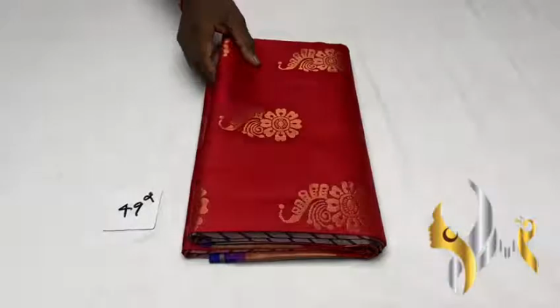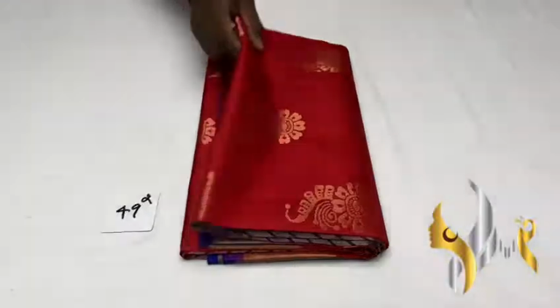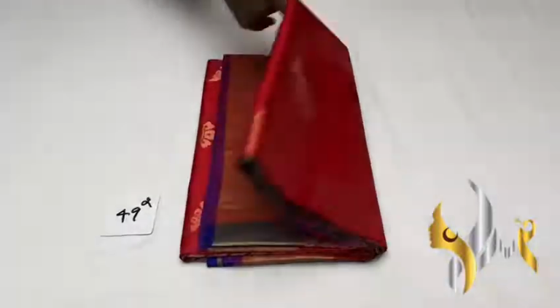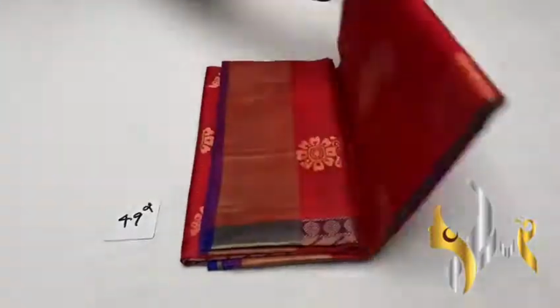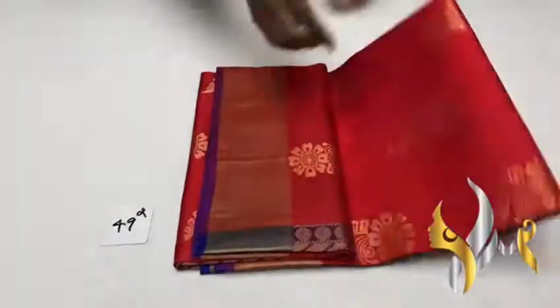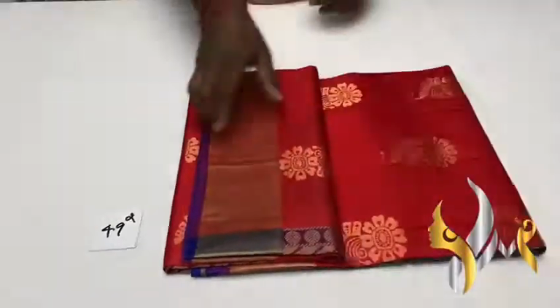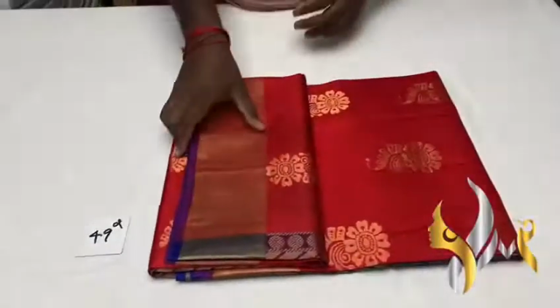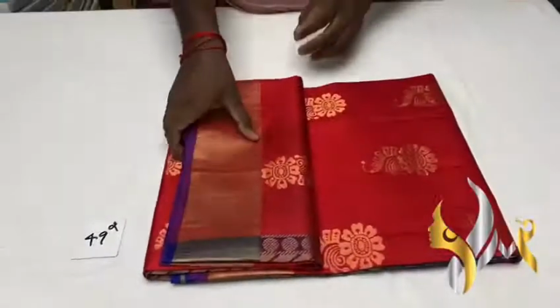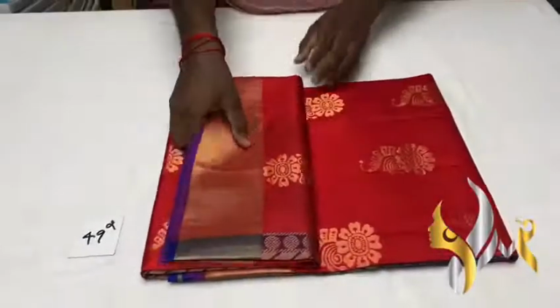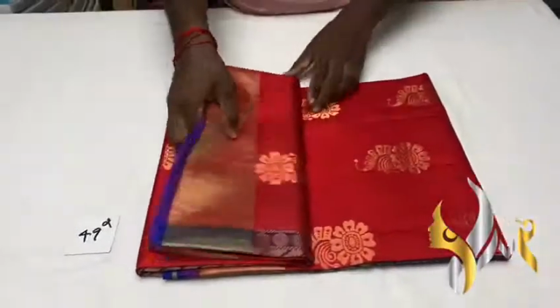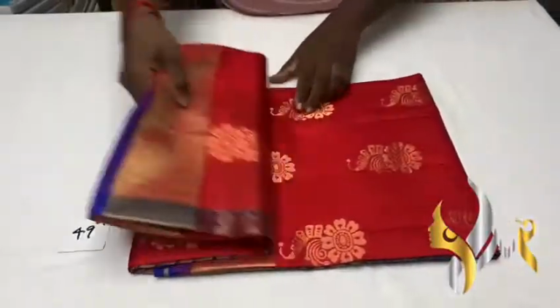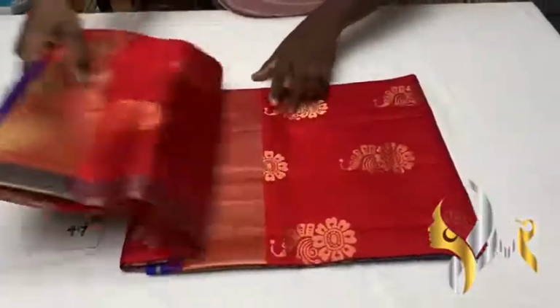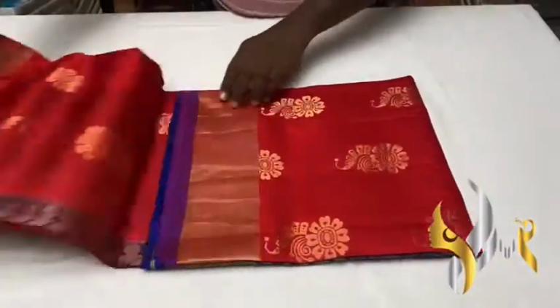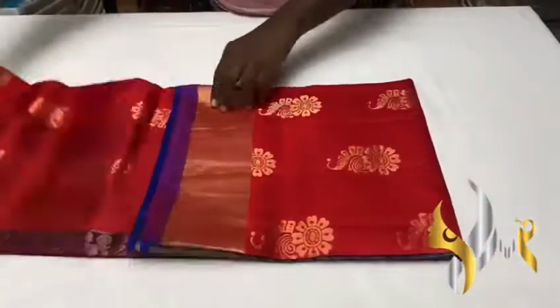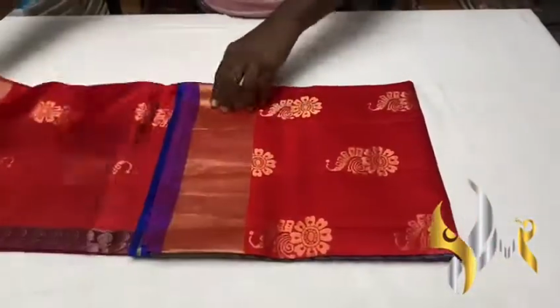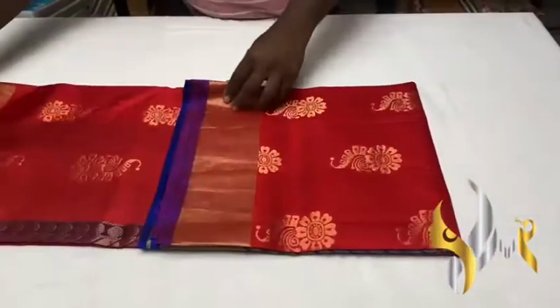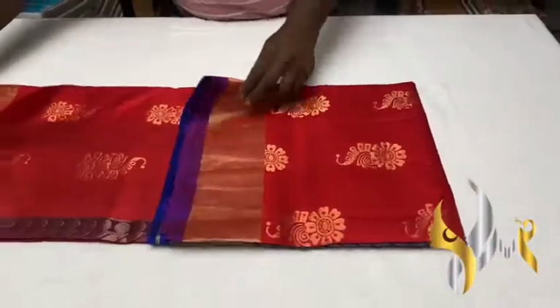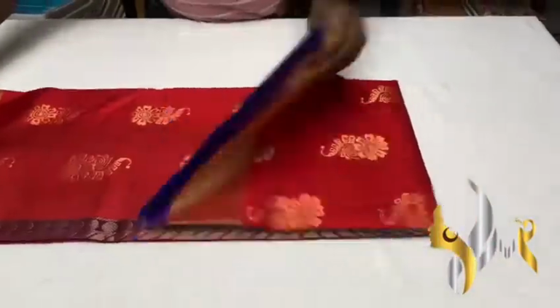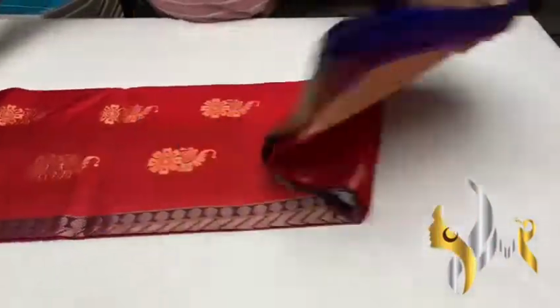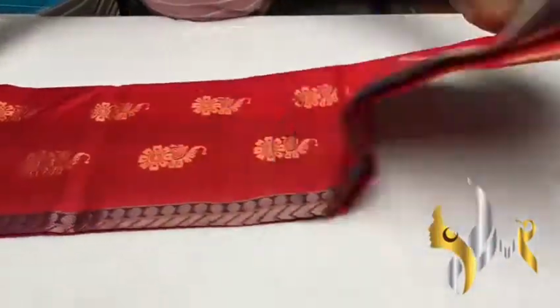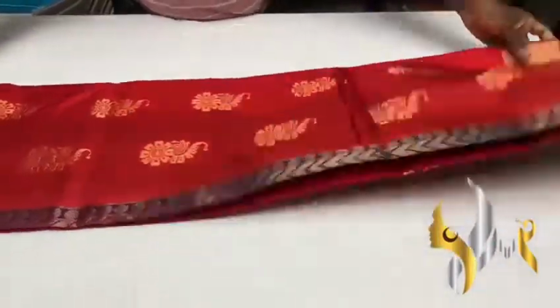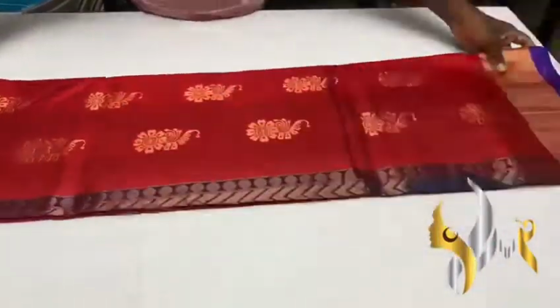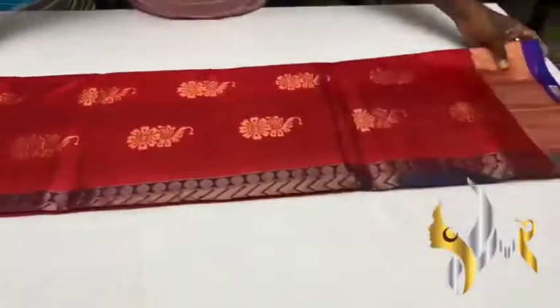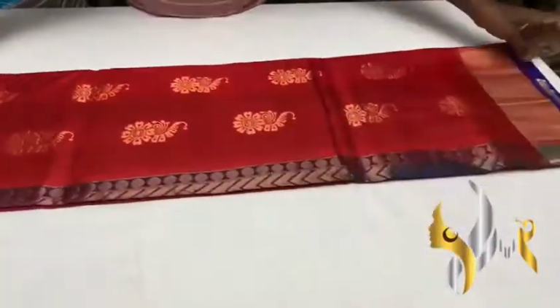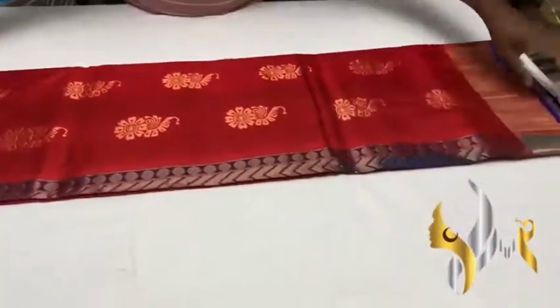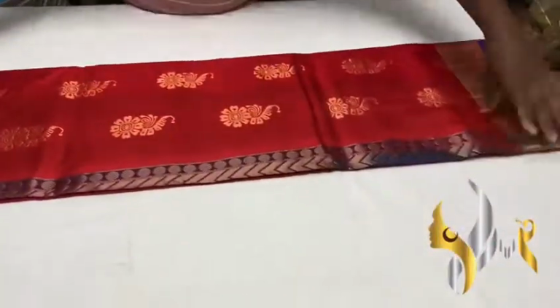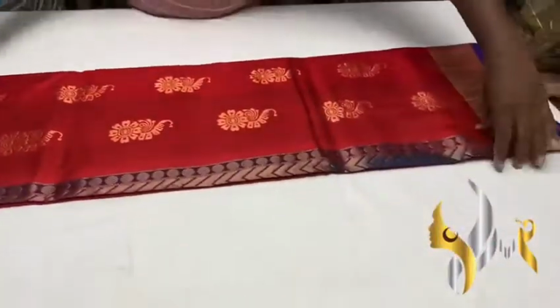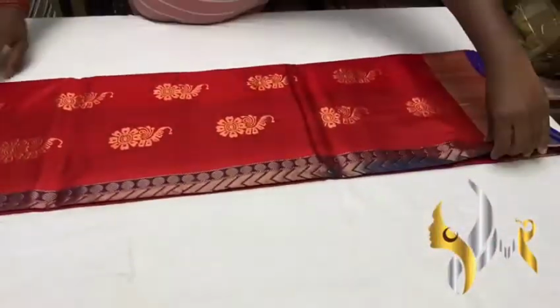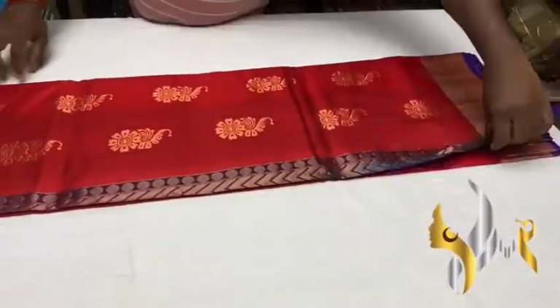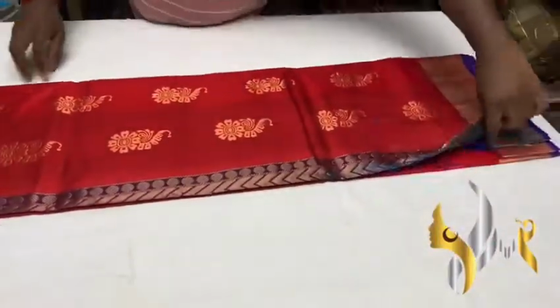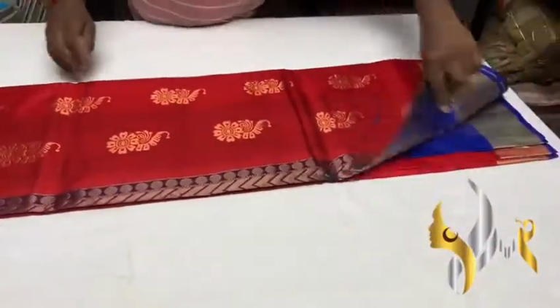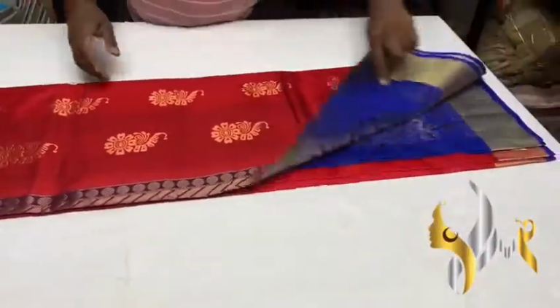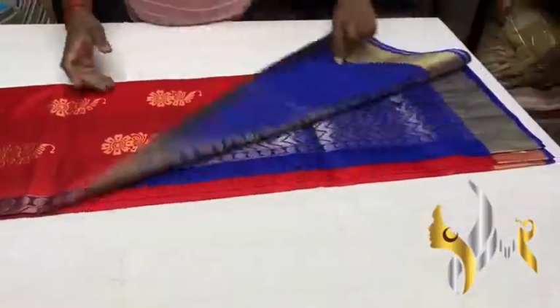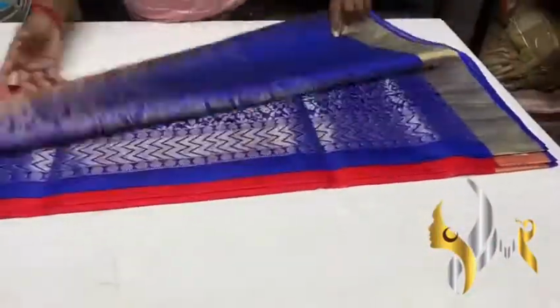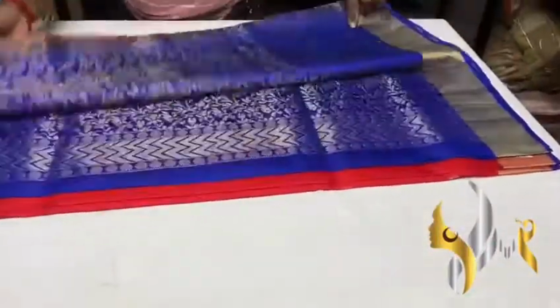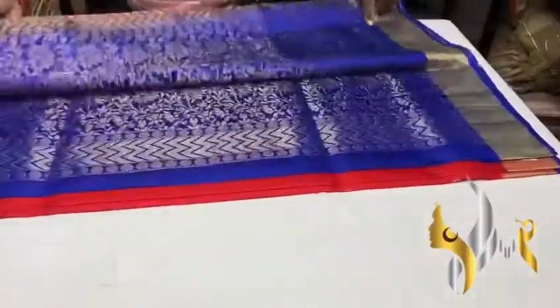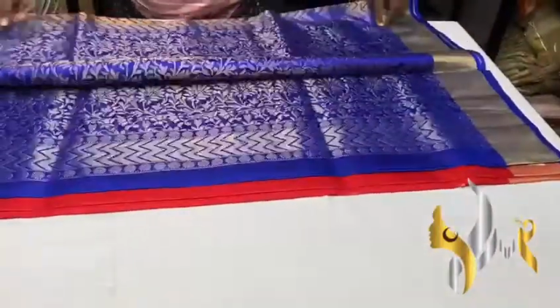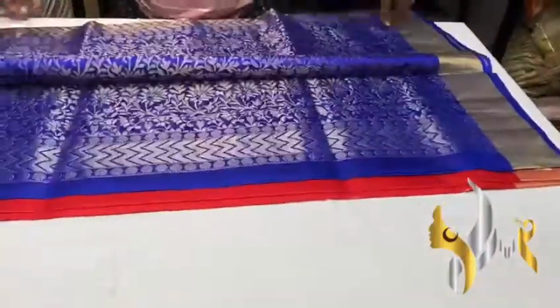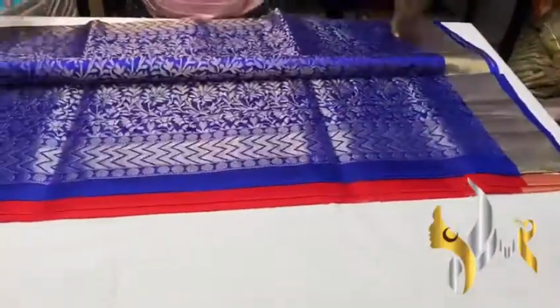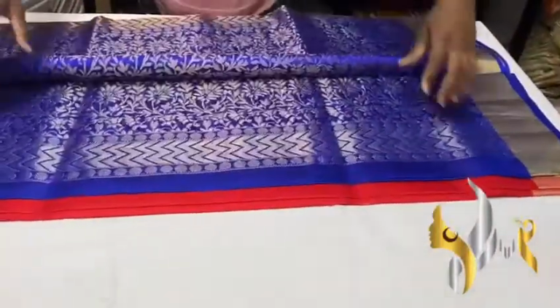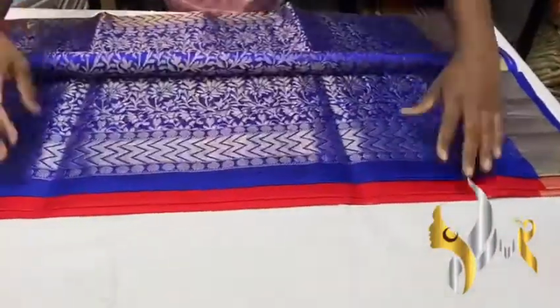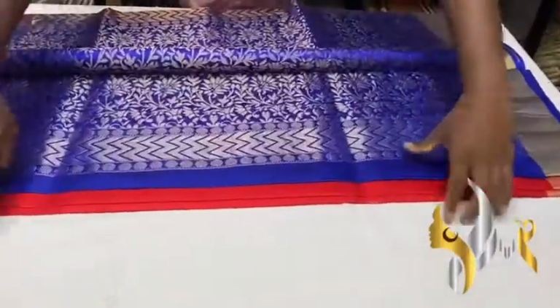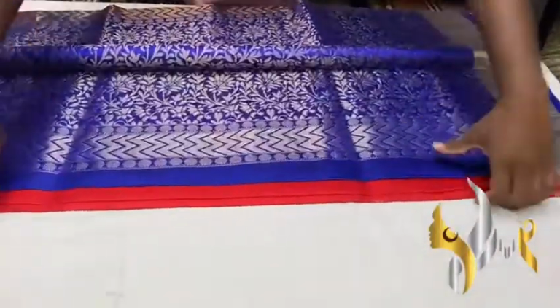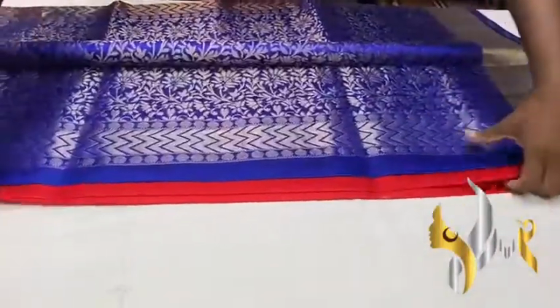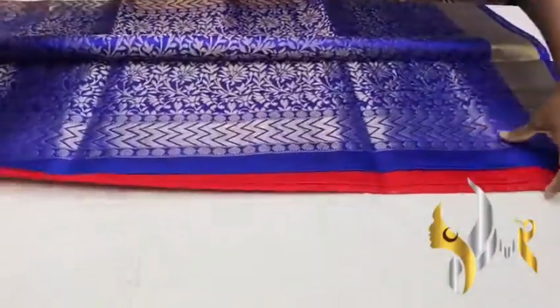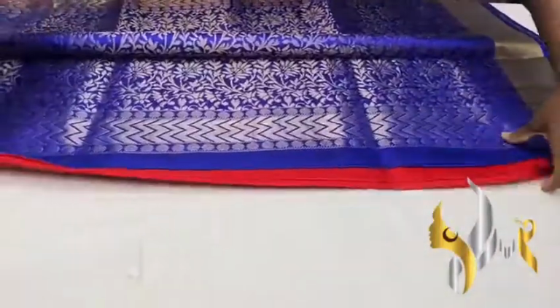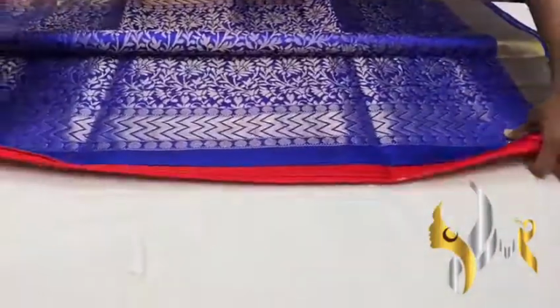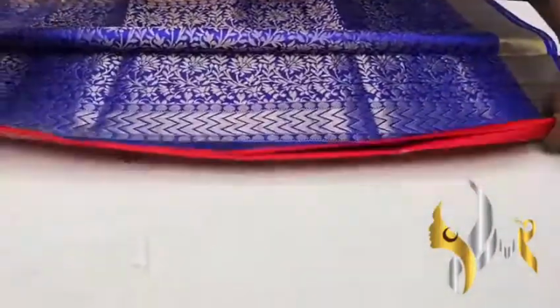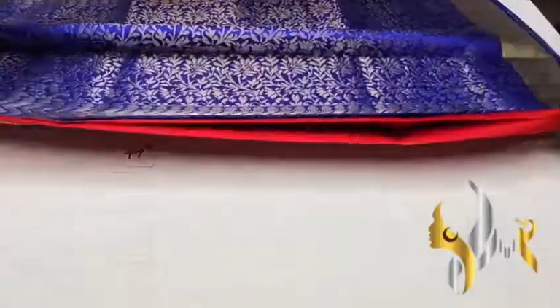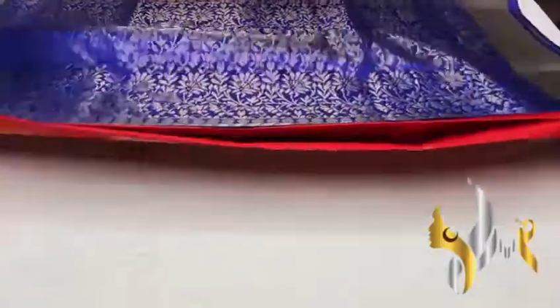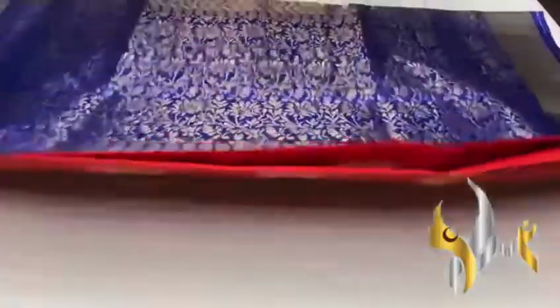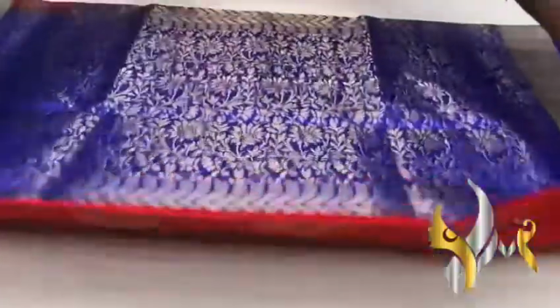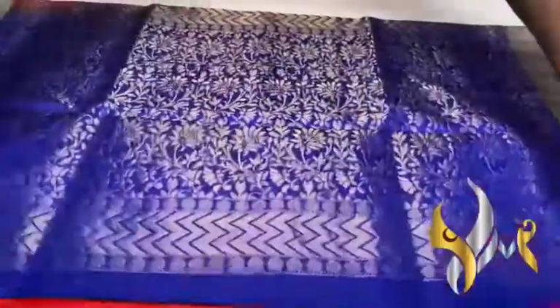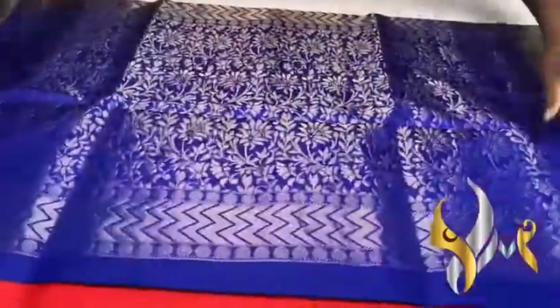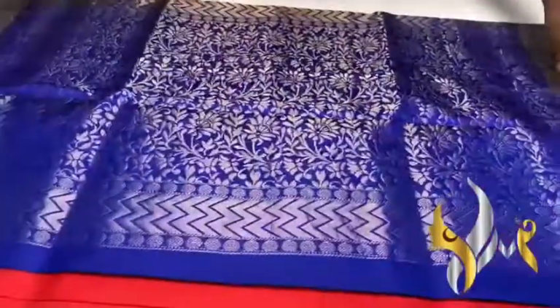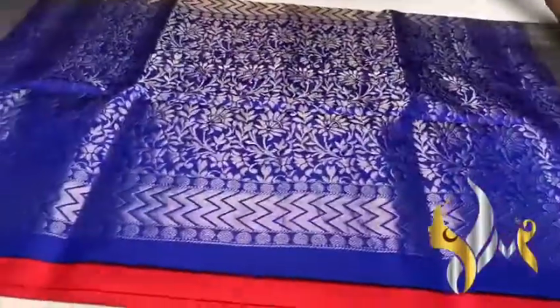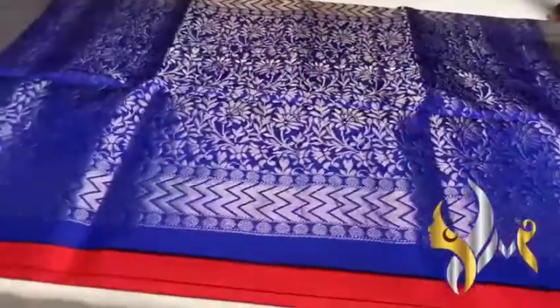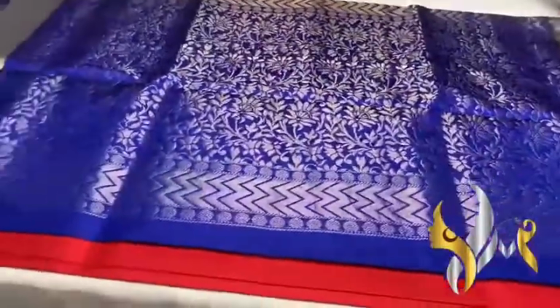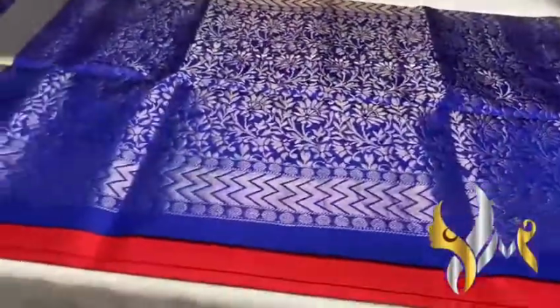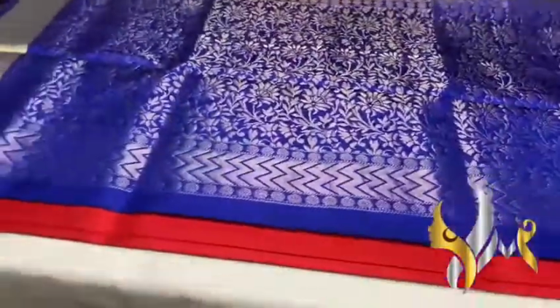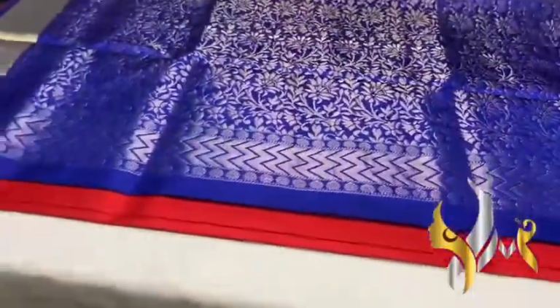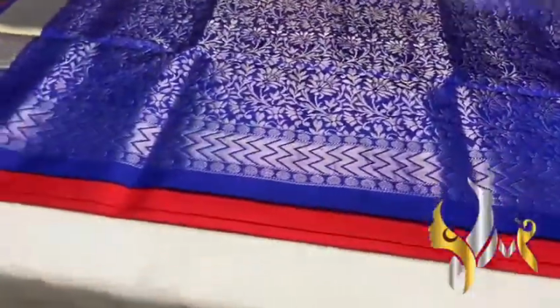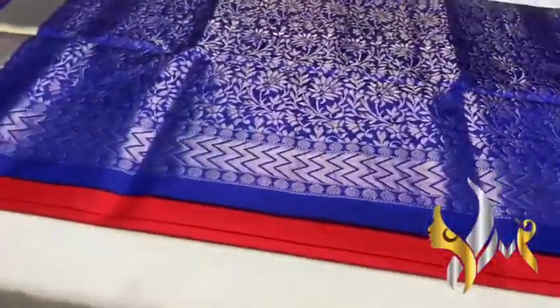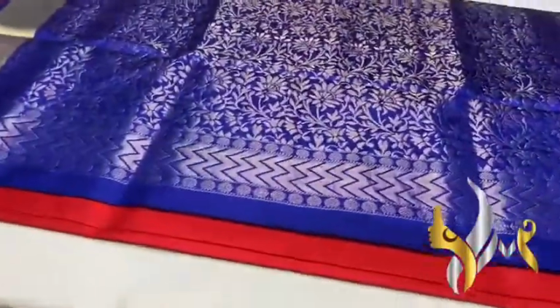Pure Kanji Burum soft silk sari, border and butta collection, very different, vibrant combination.